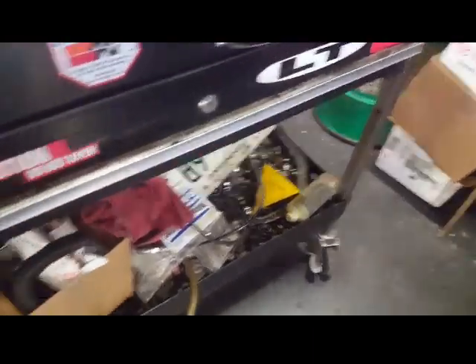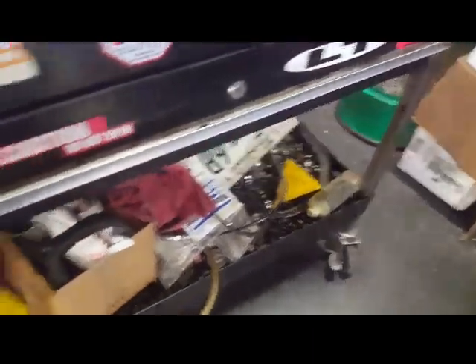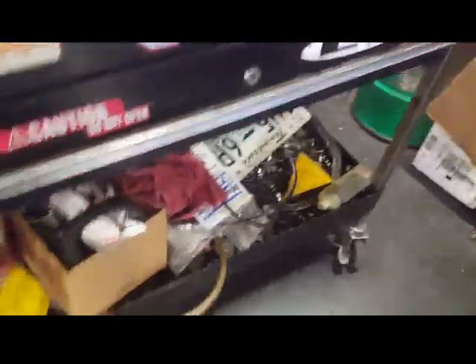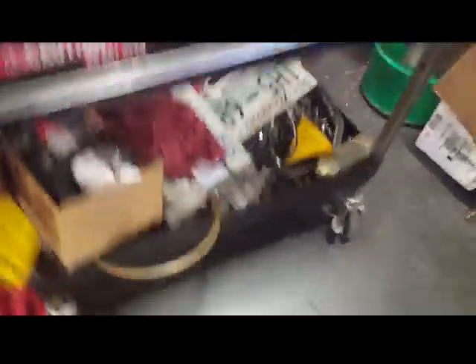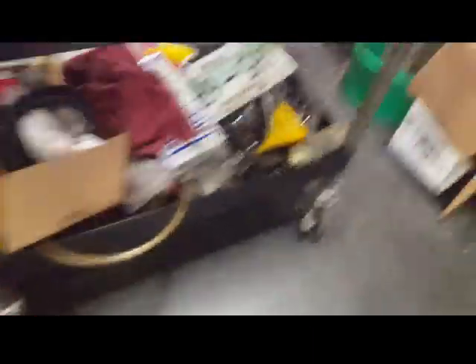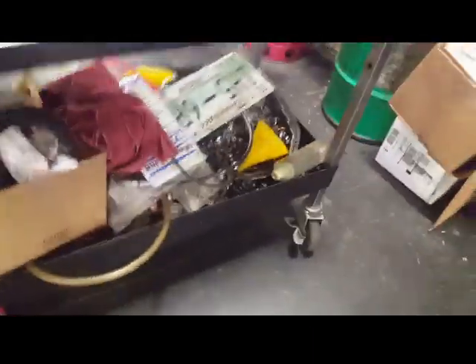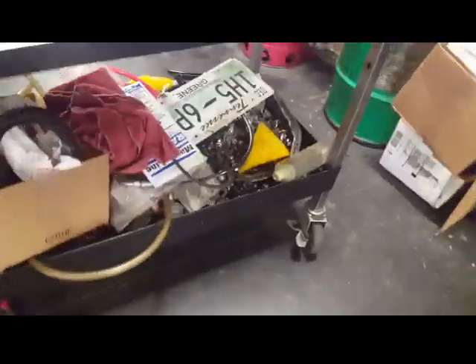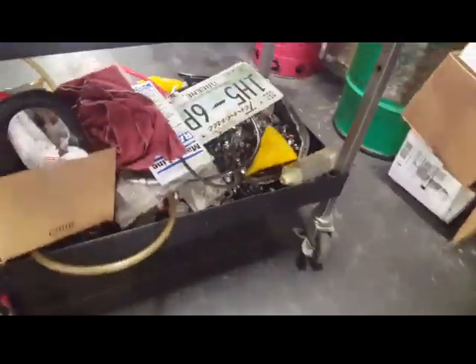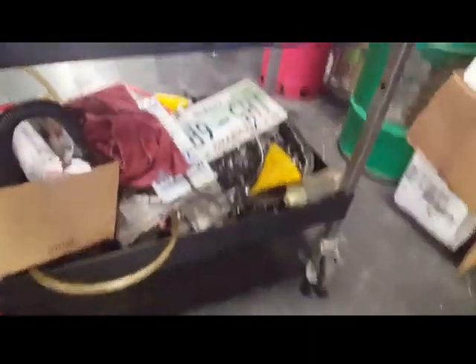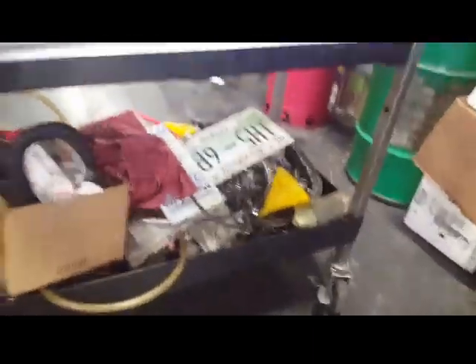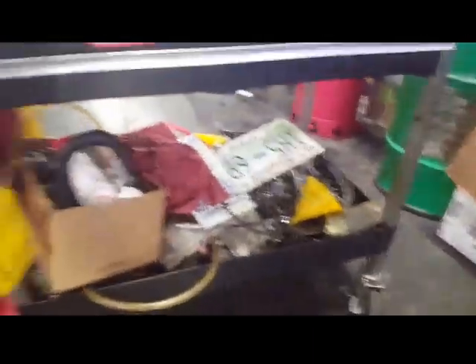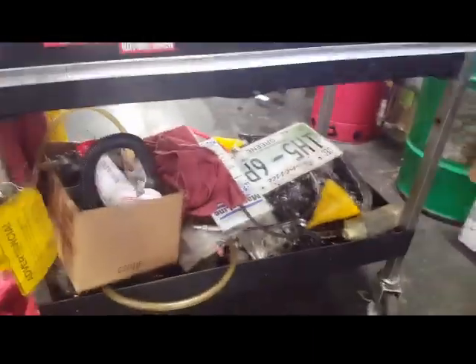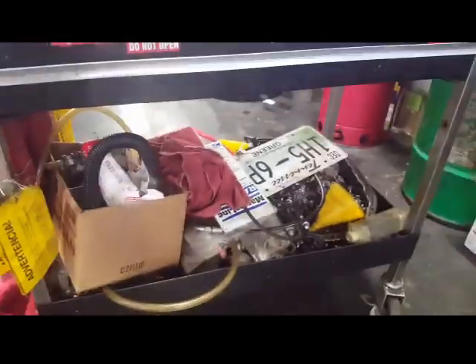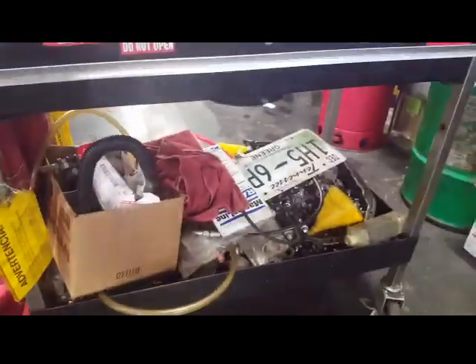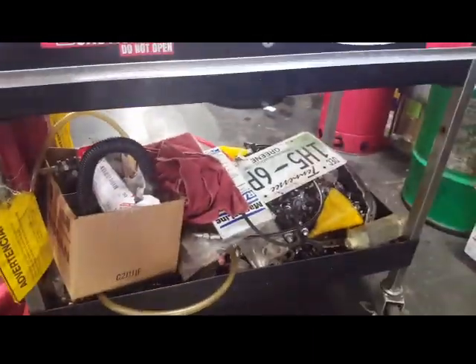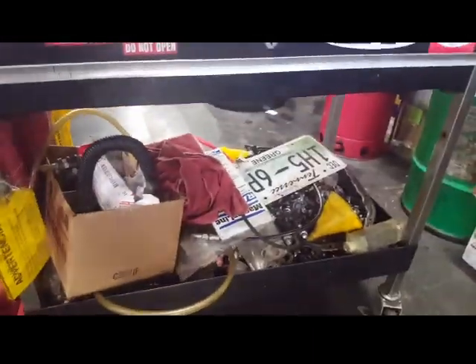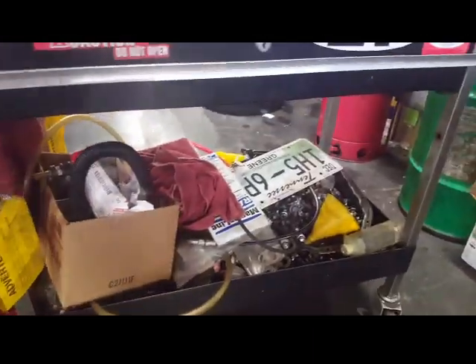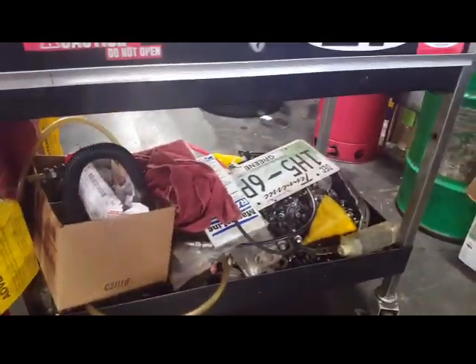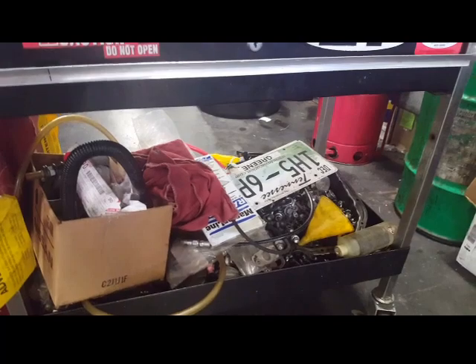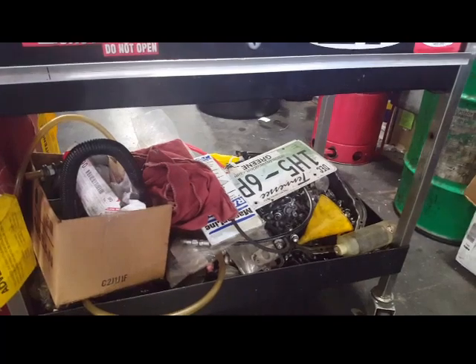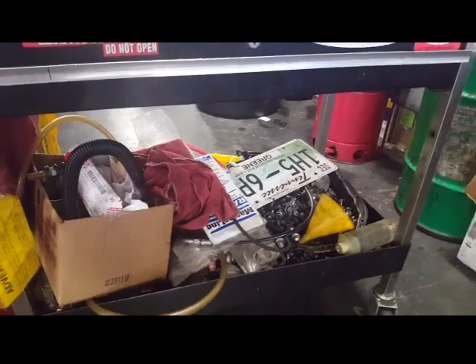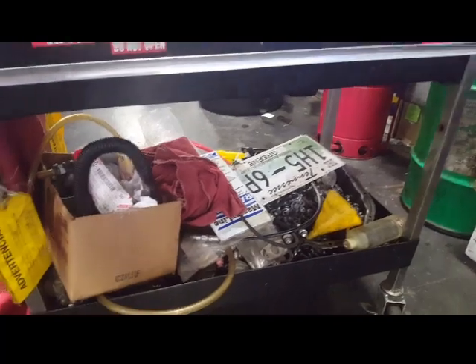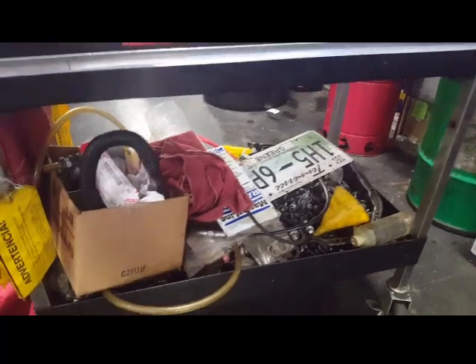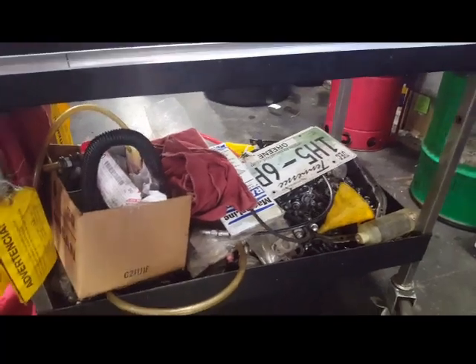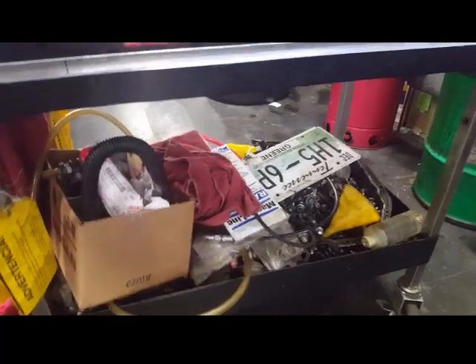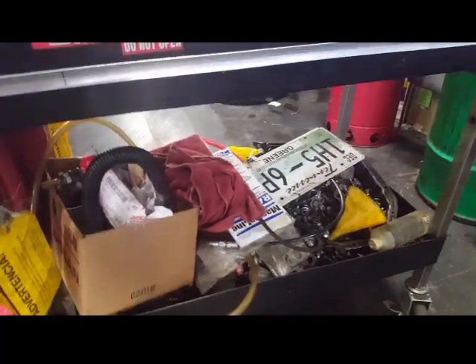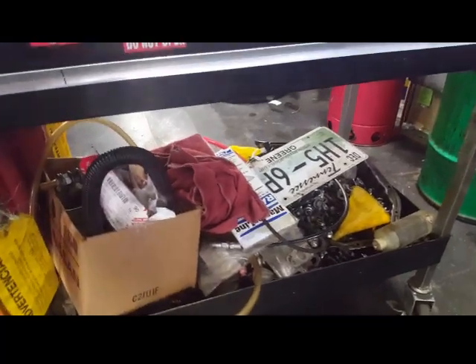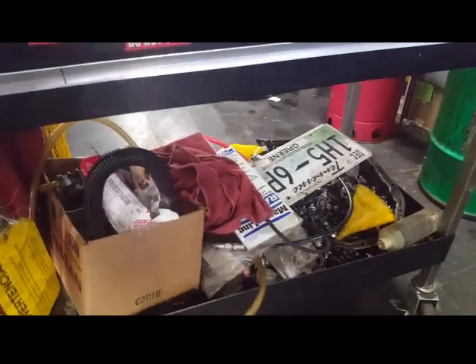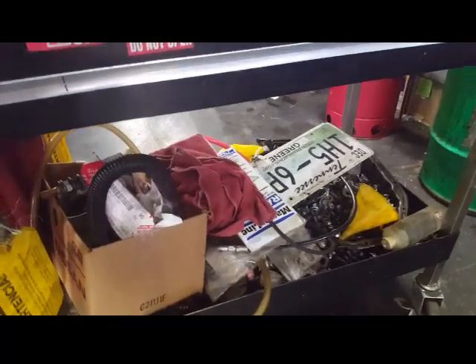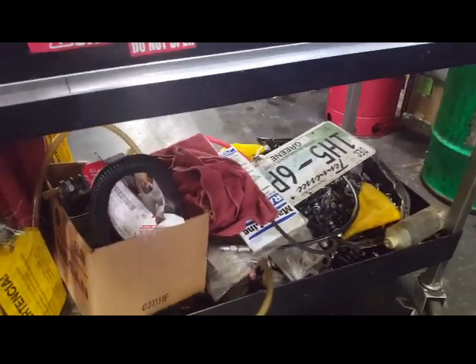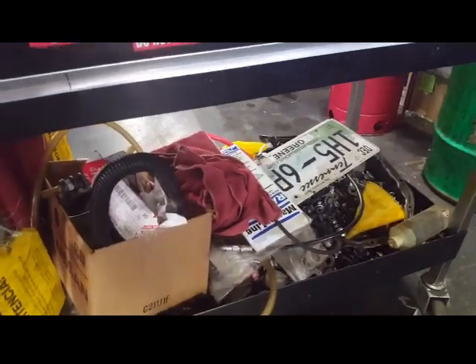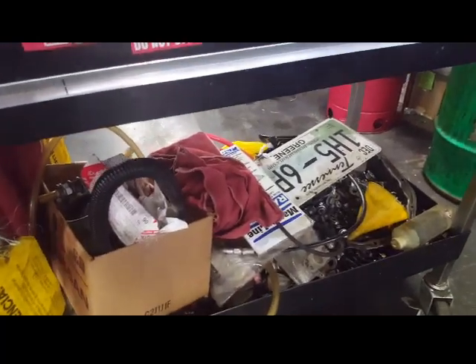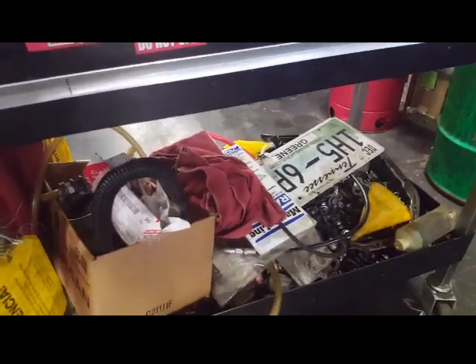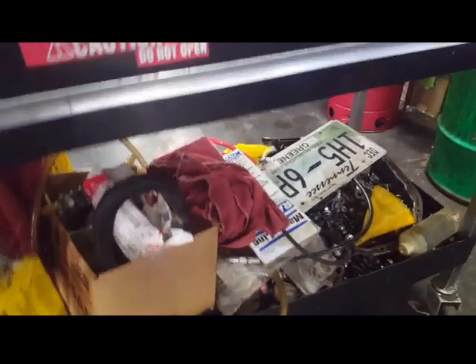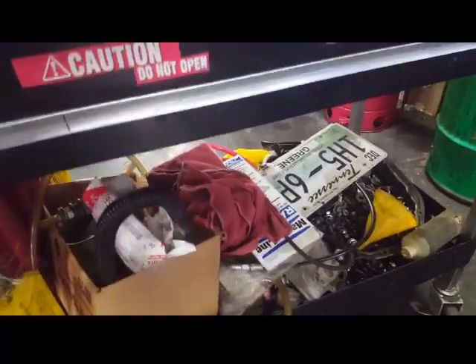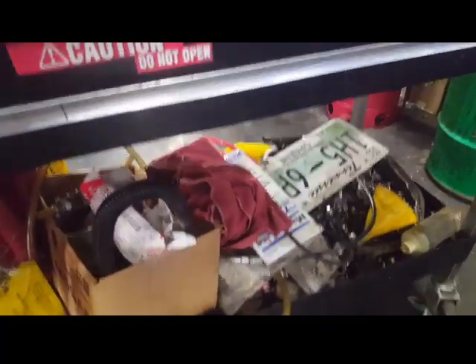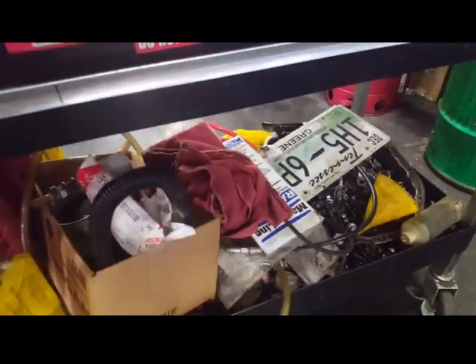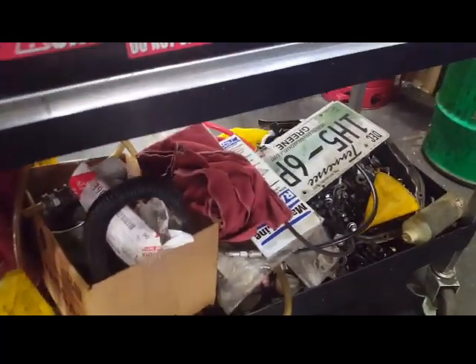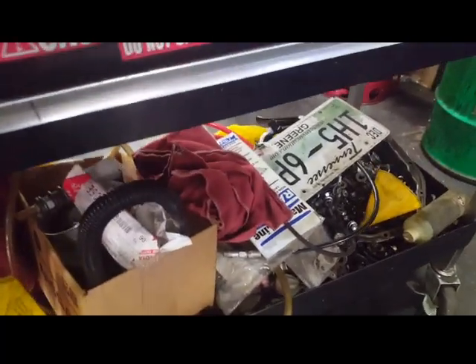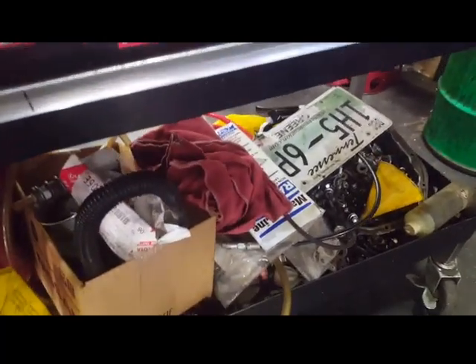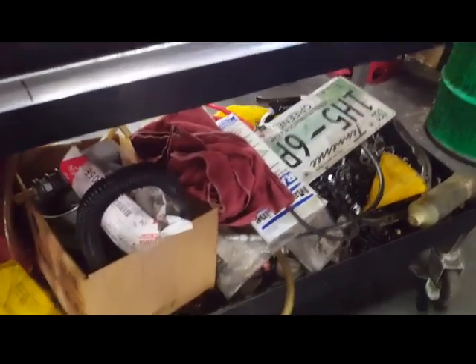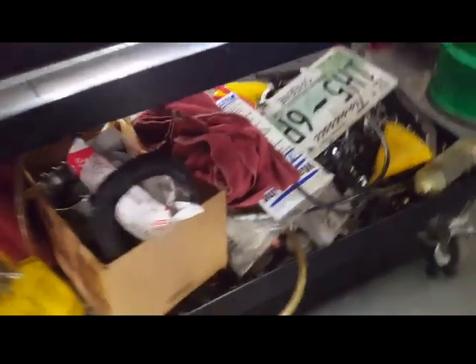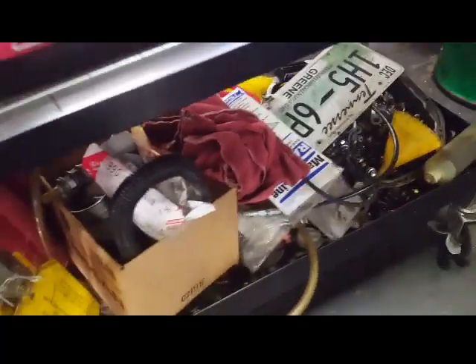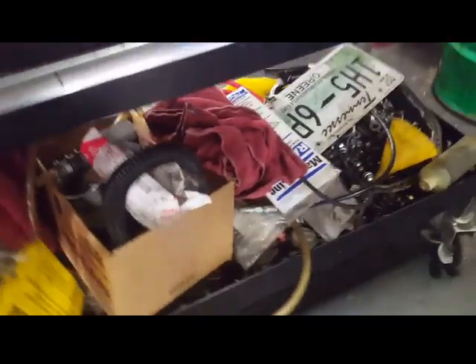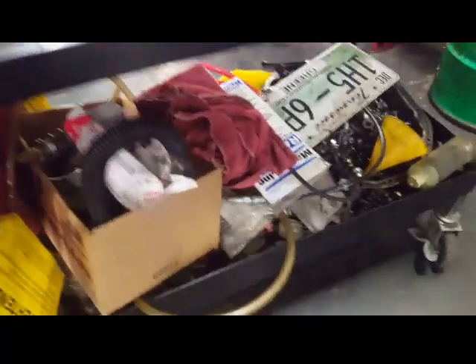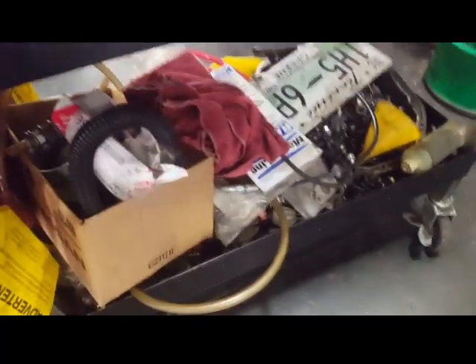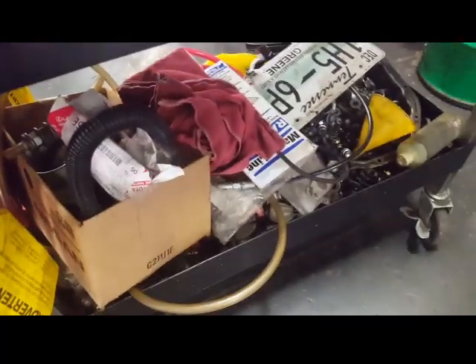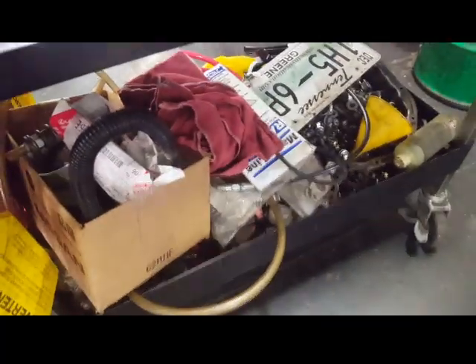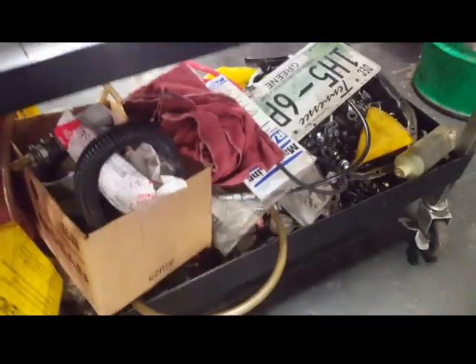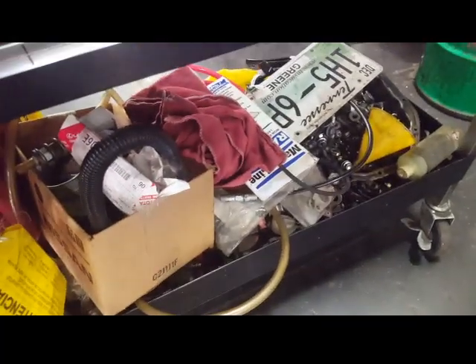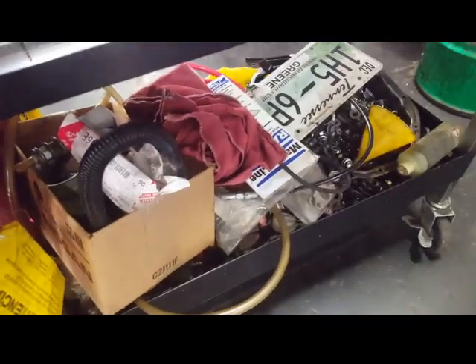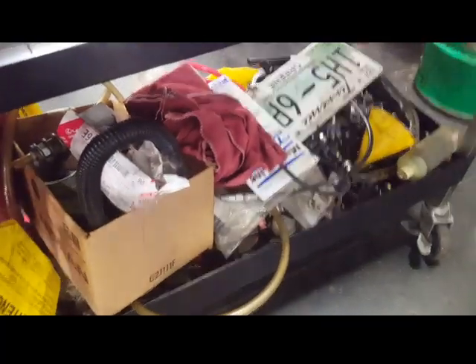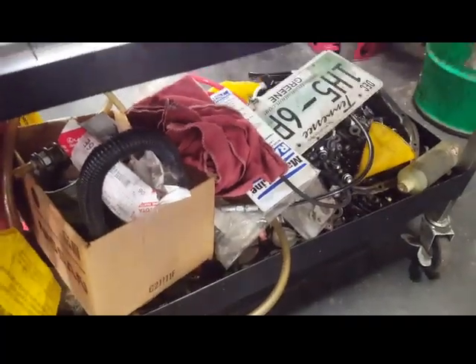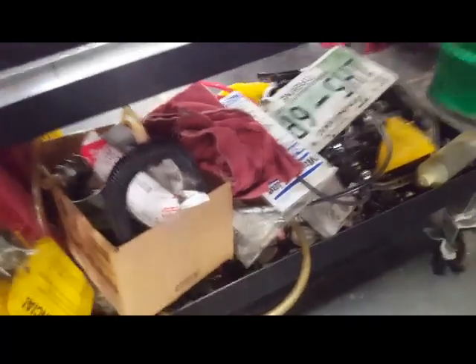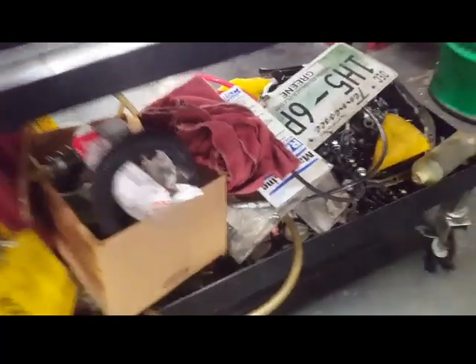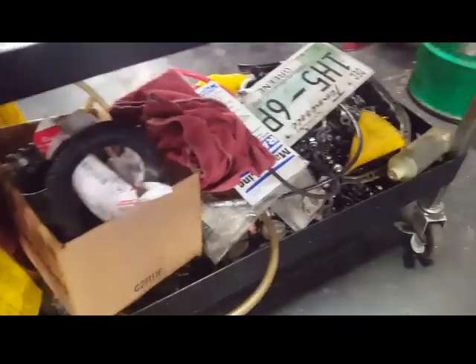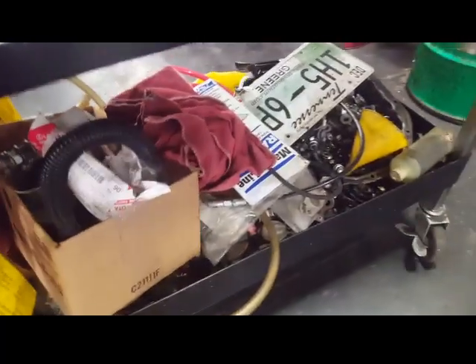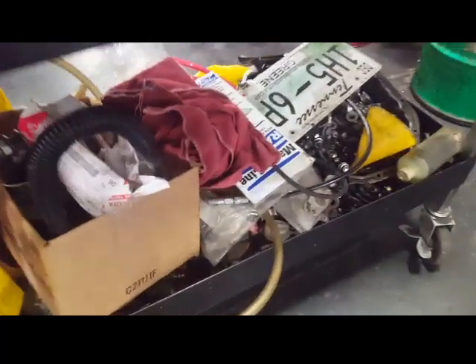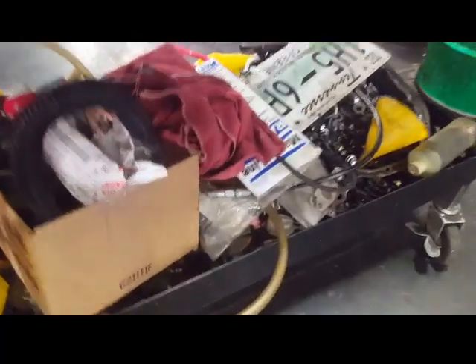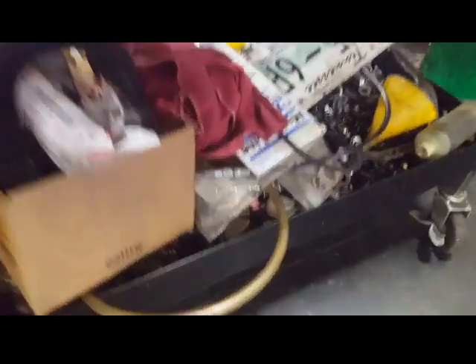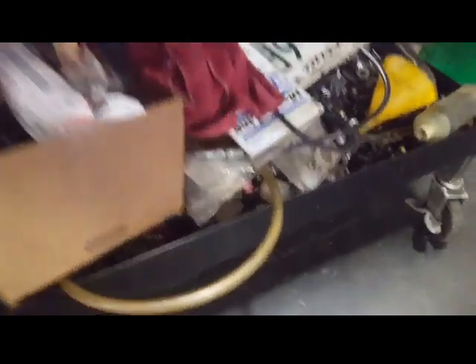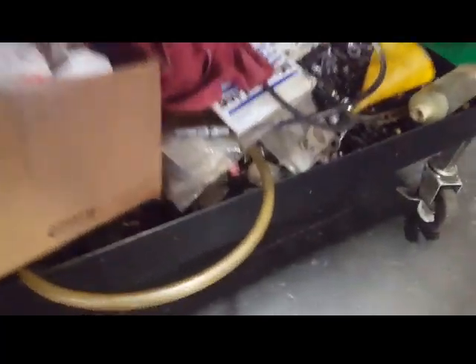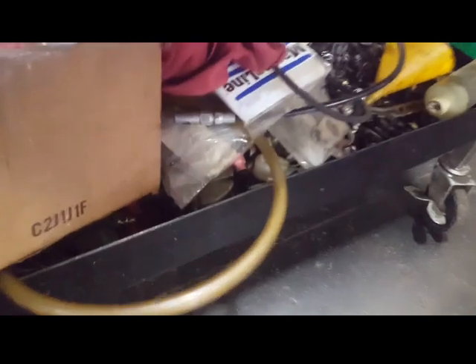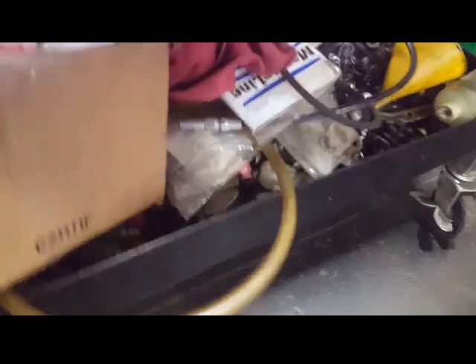Down here I've got some nuts and bolts and some spare parts for testing stuff.